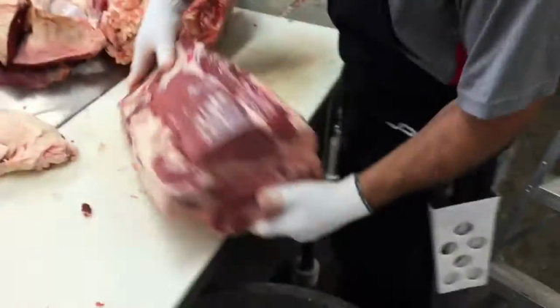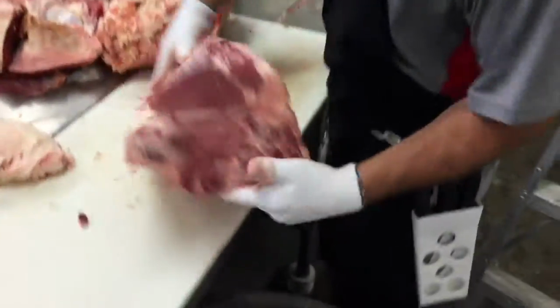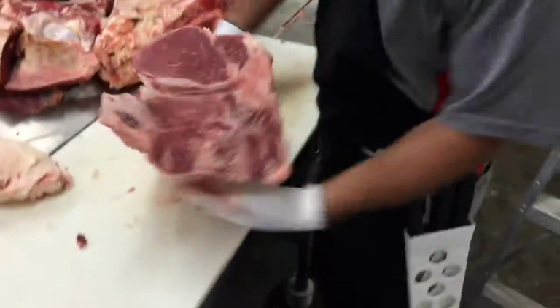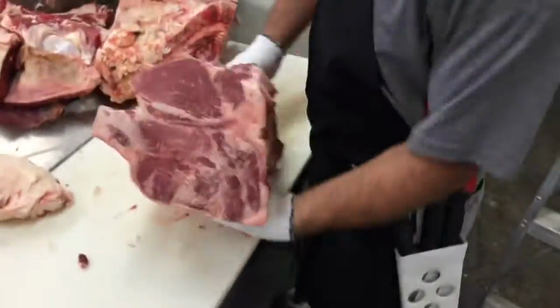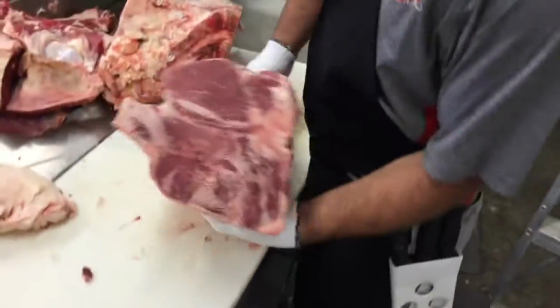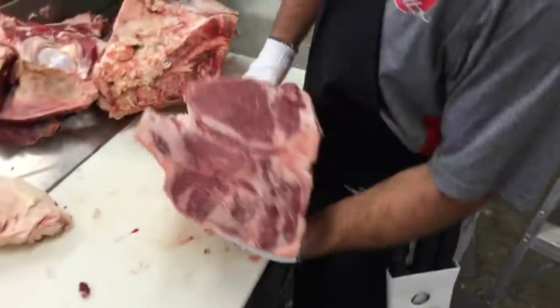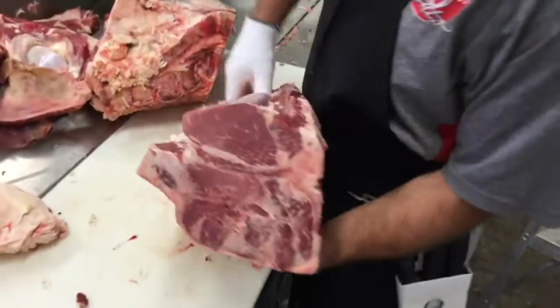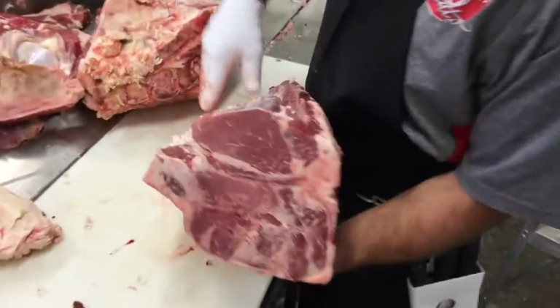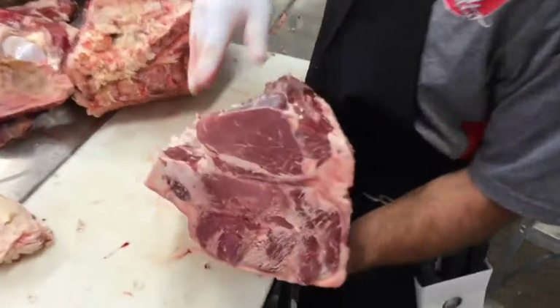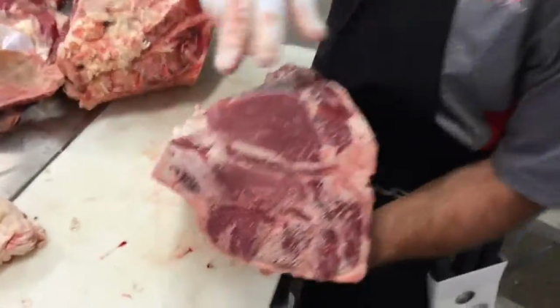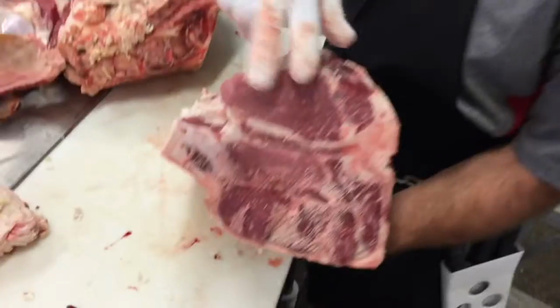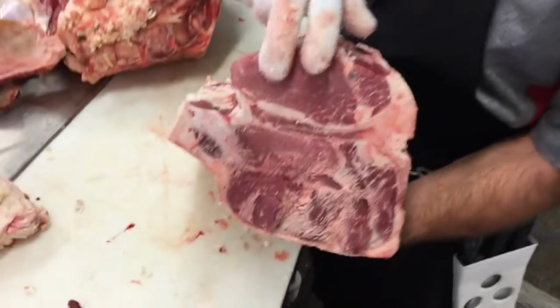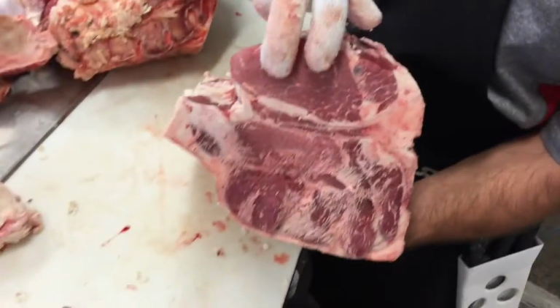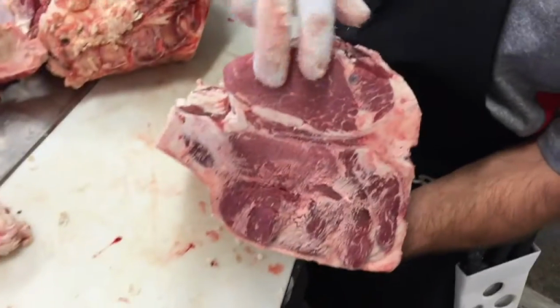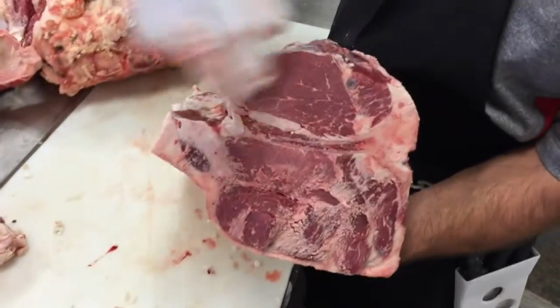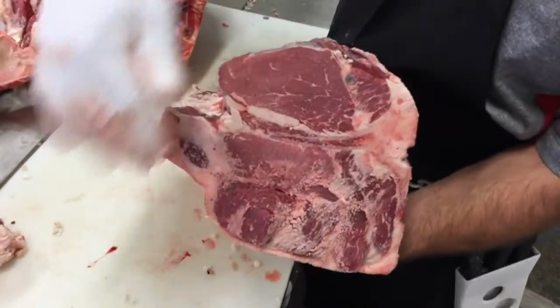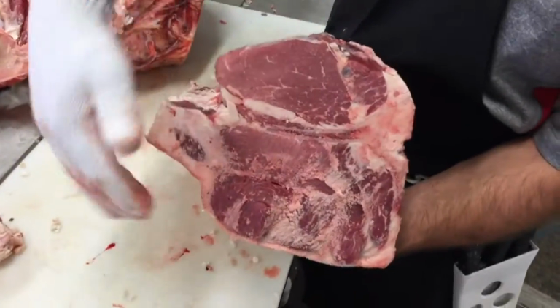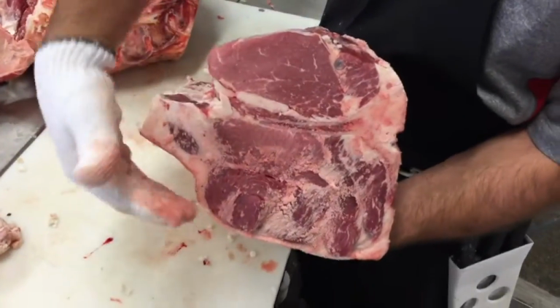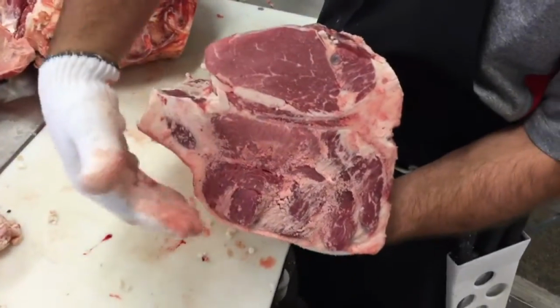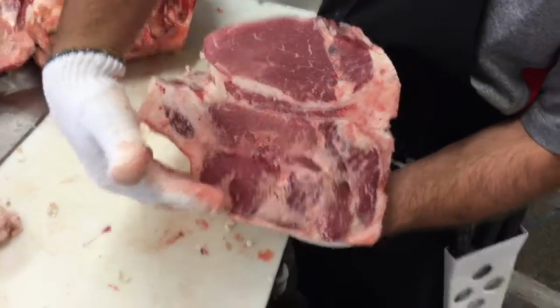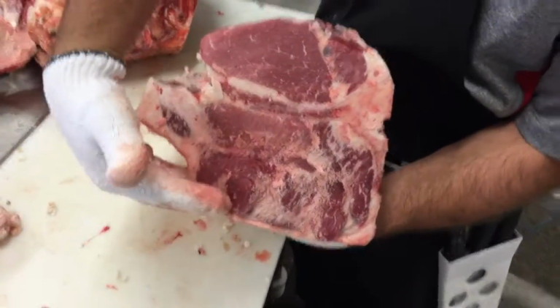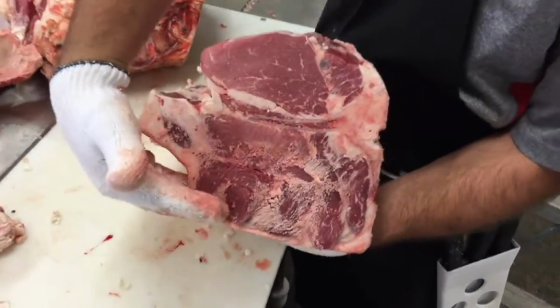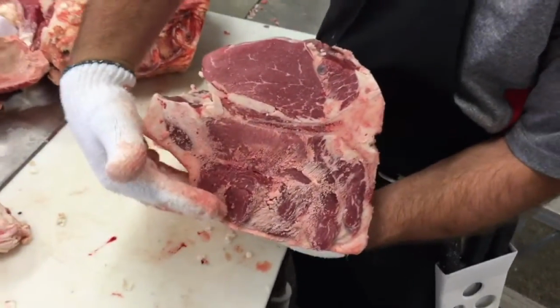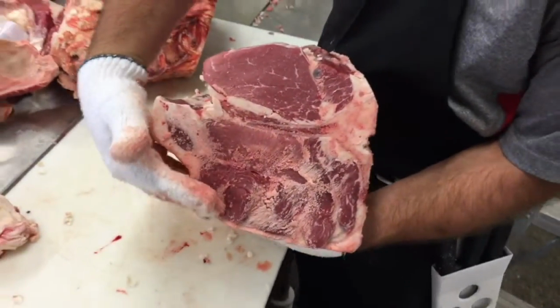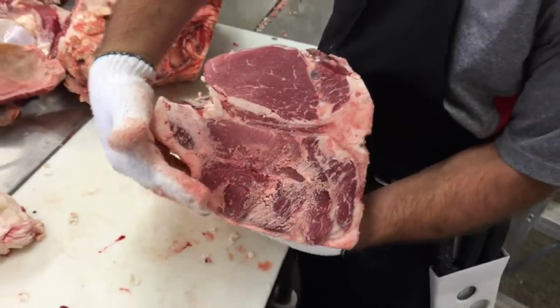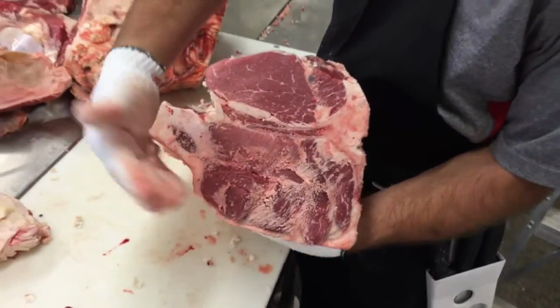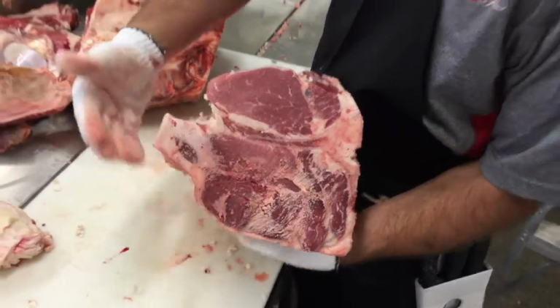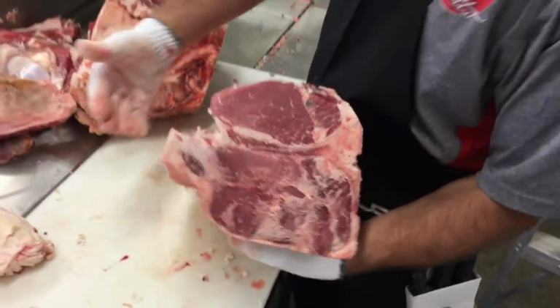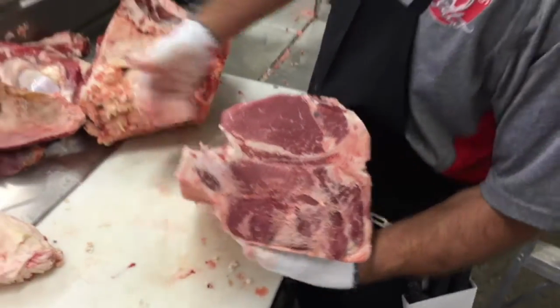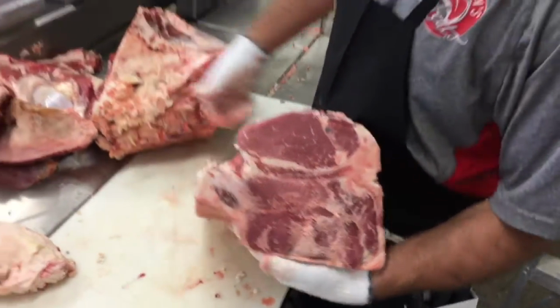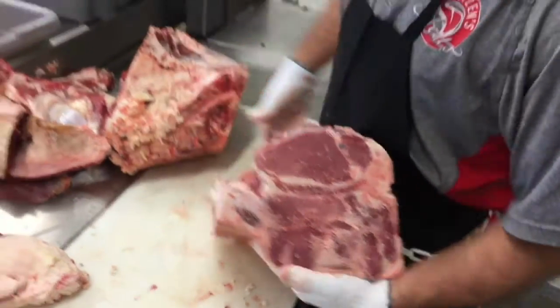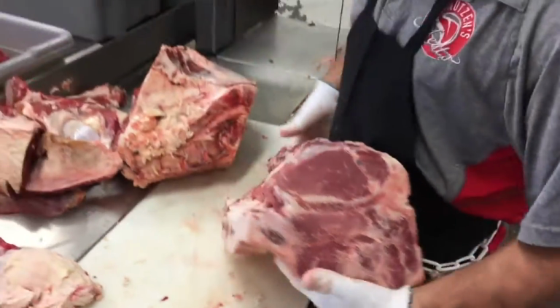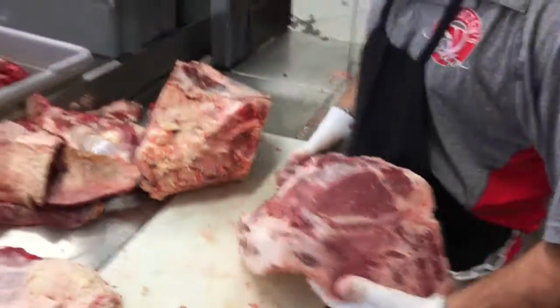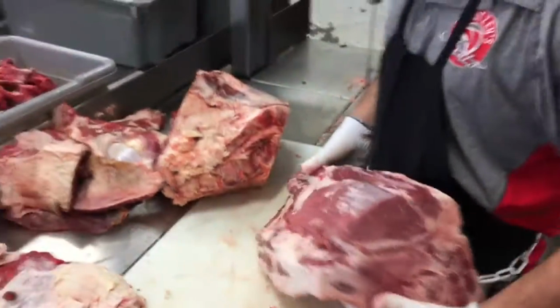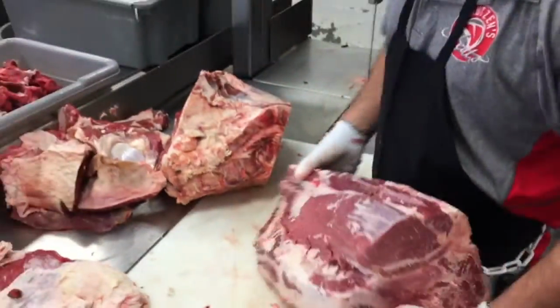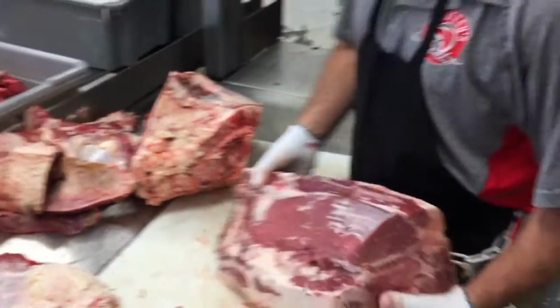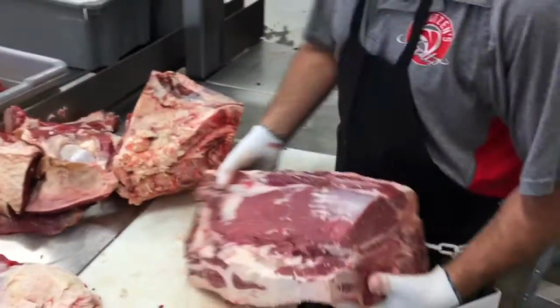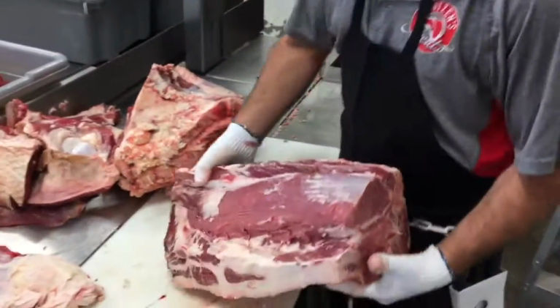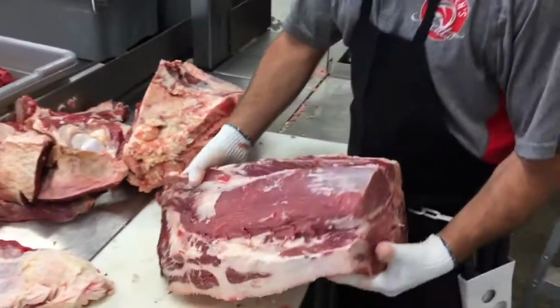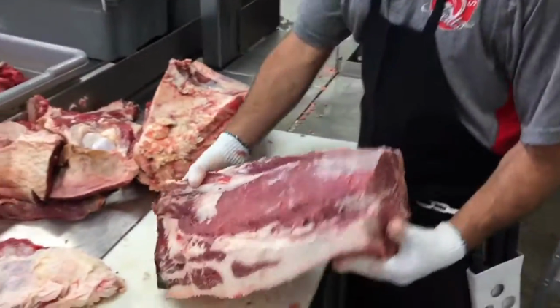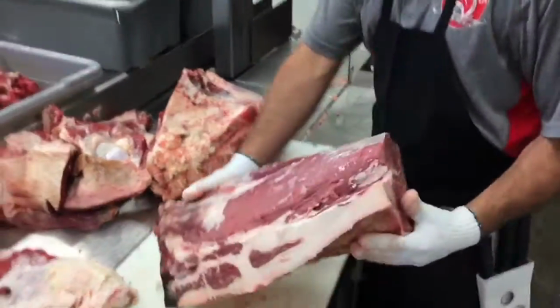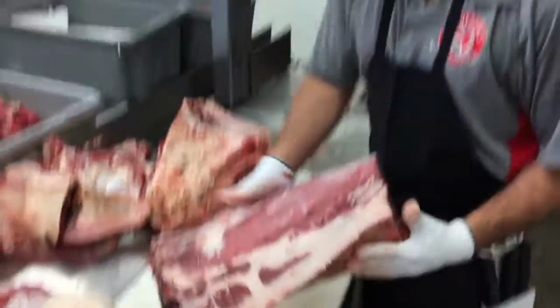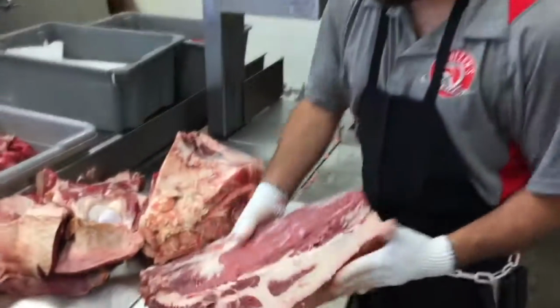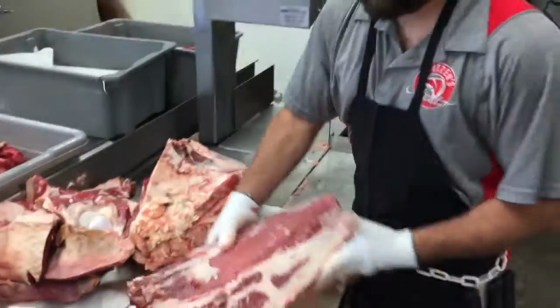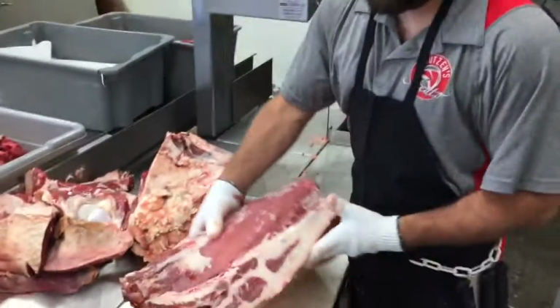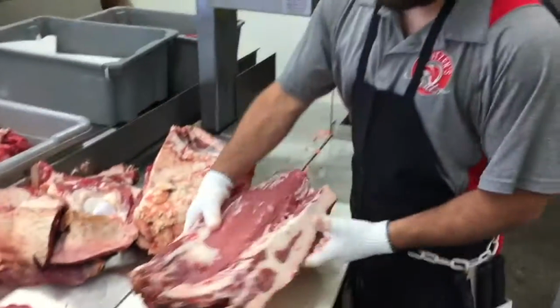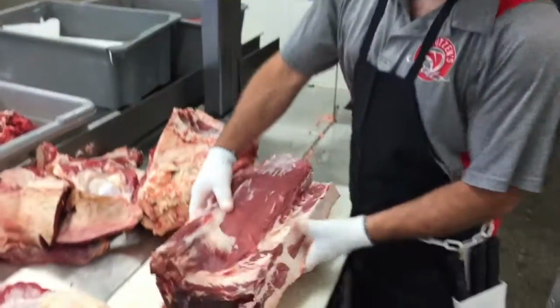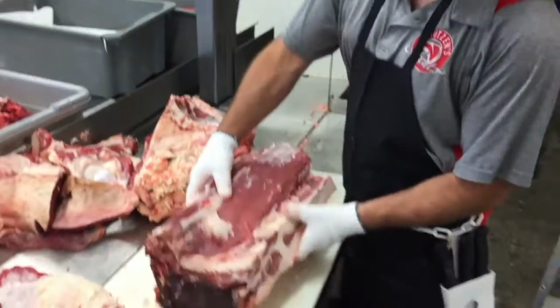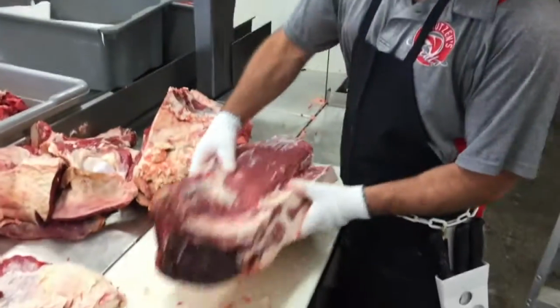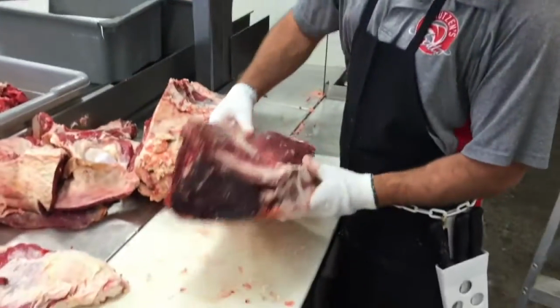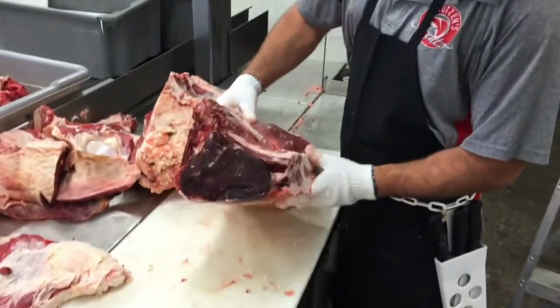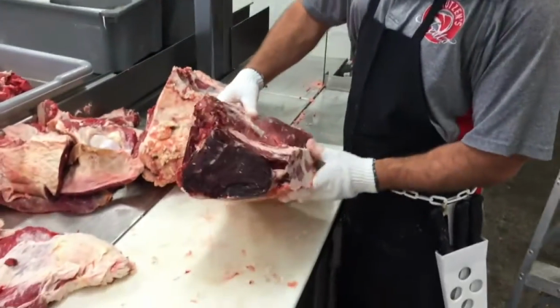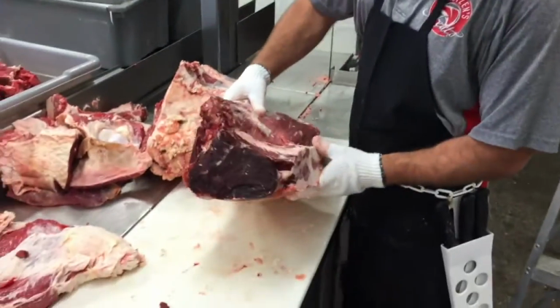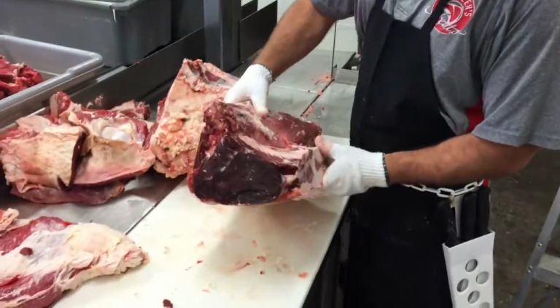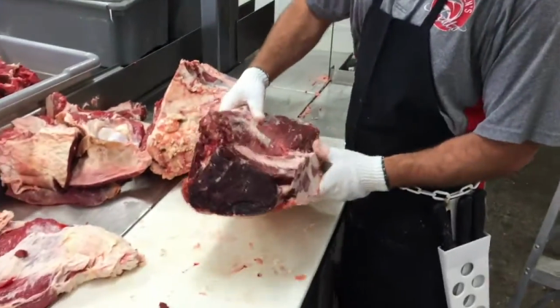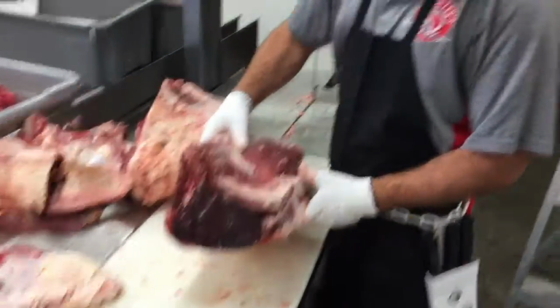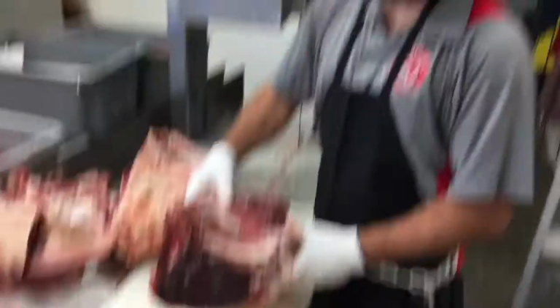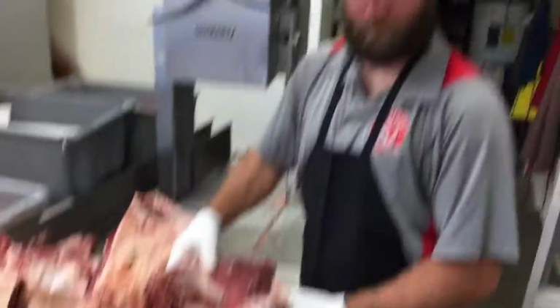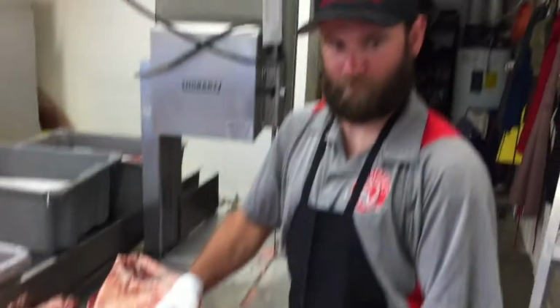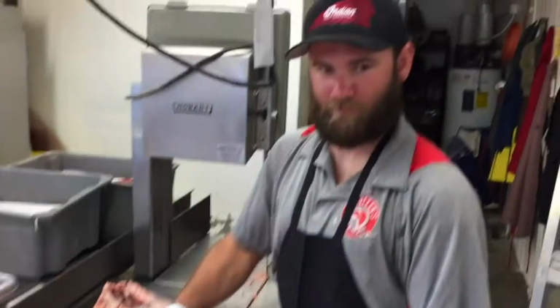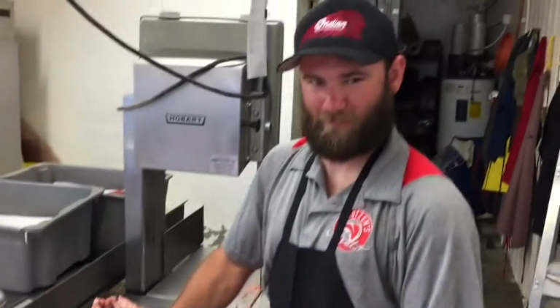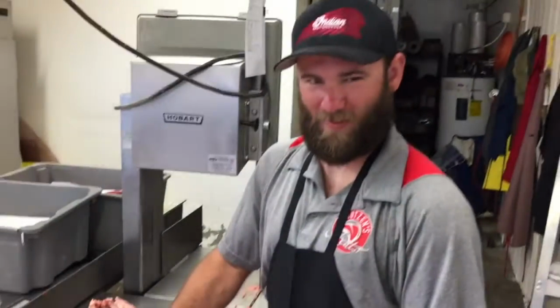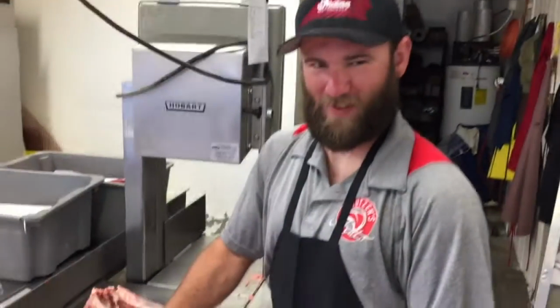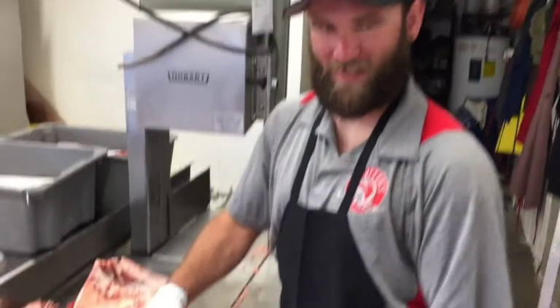There's our porterhouse side, and here's our T-bone side. Looking good, Cory — off to the freezer.